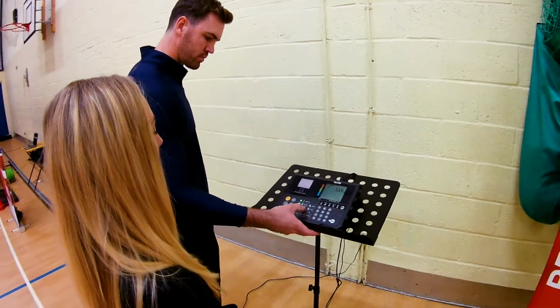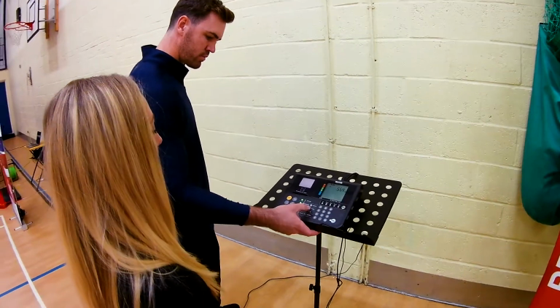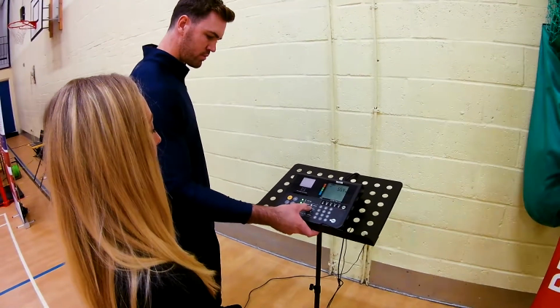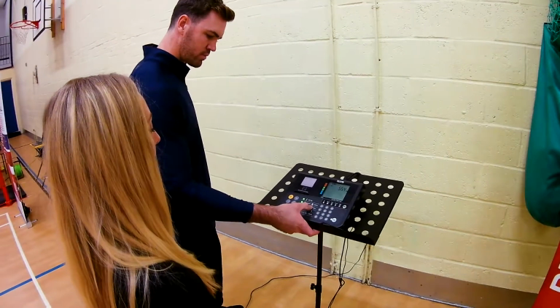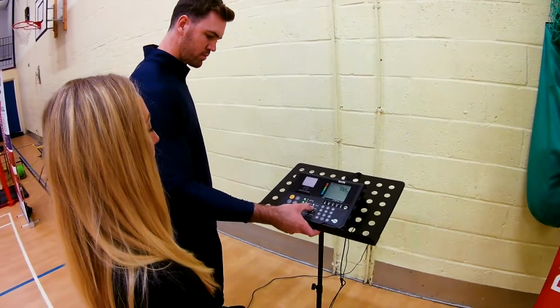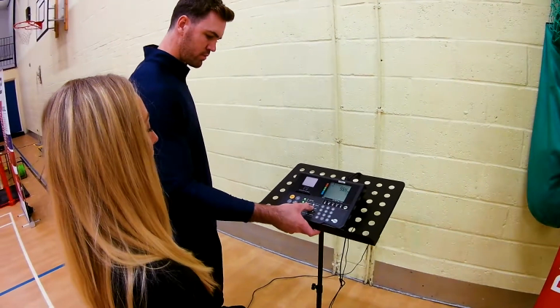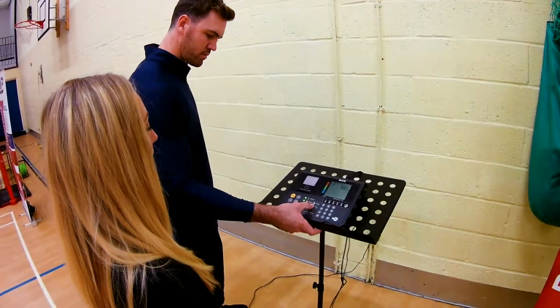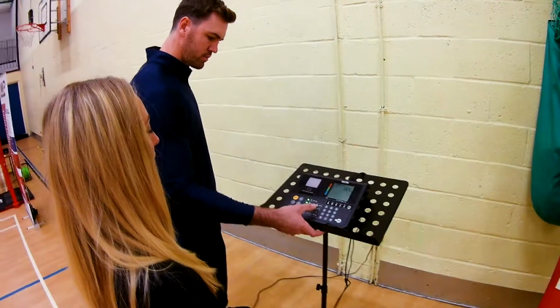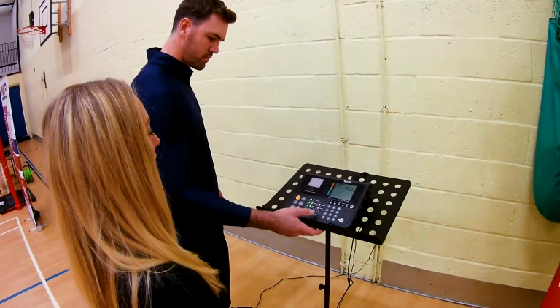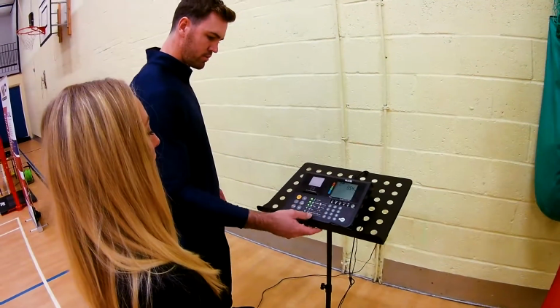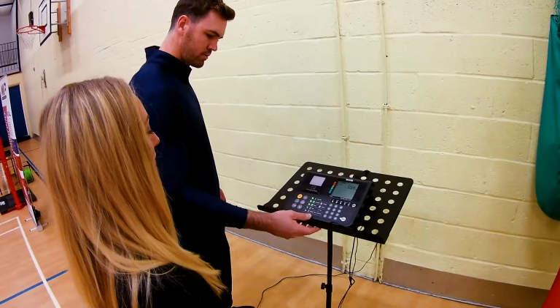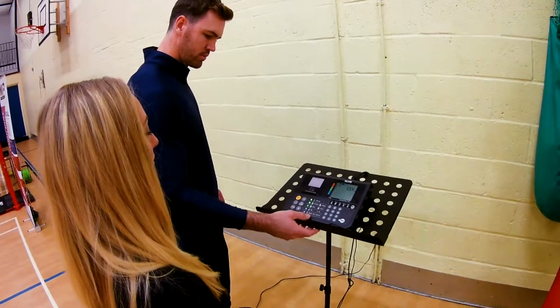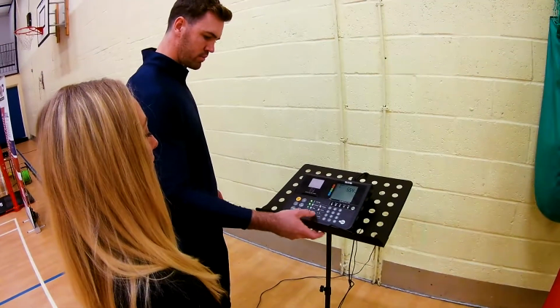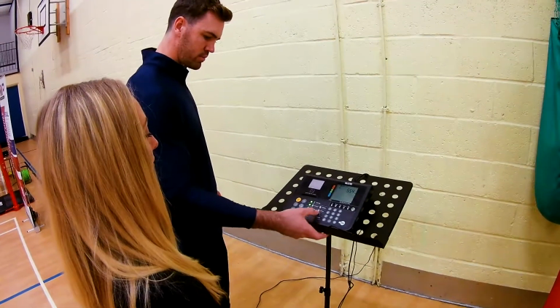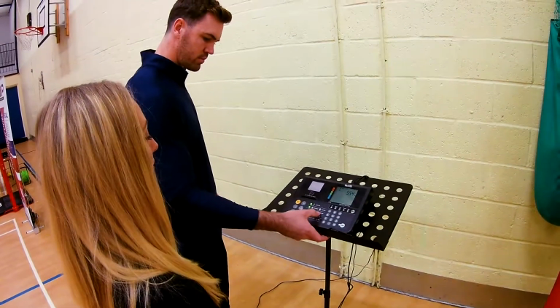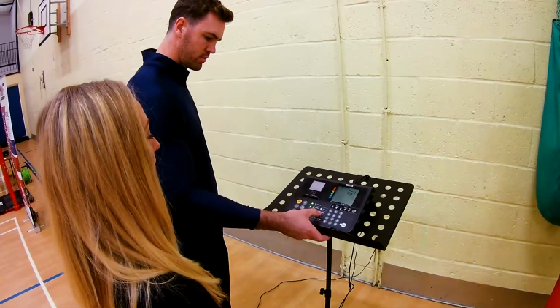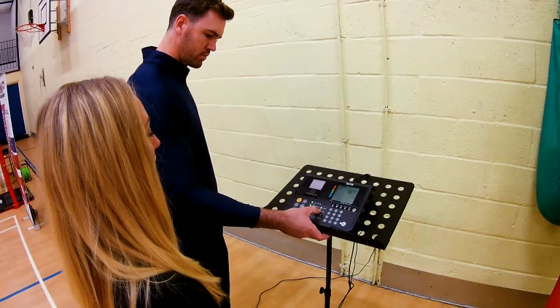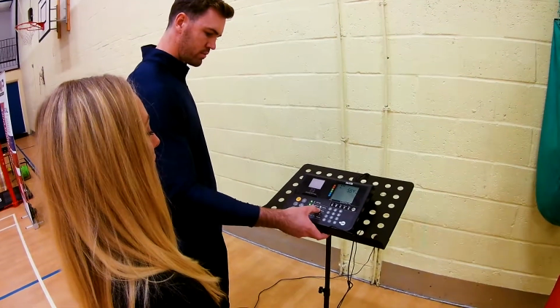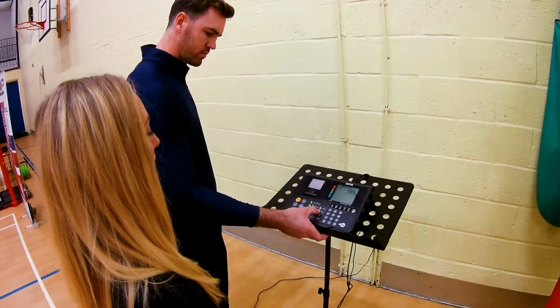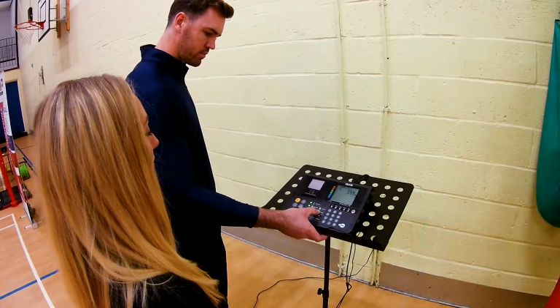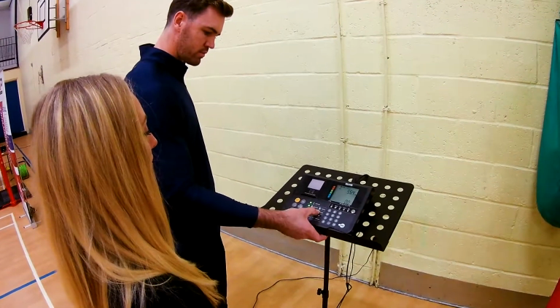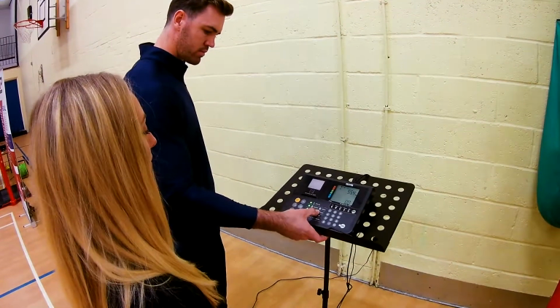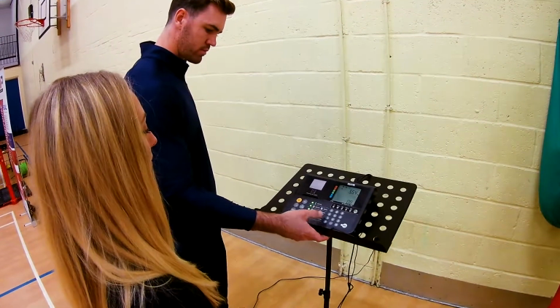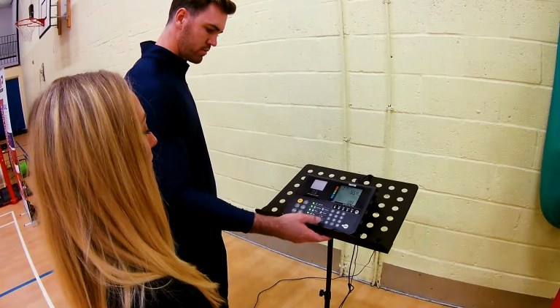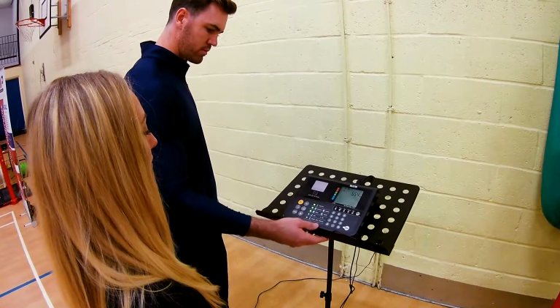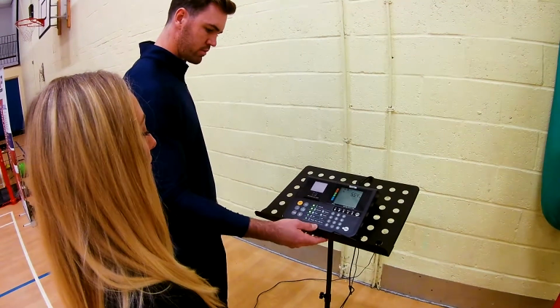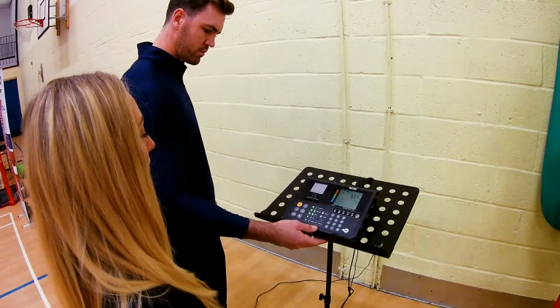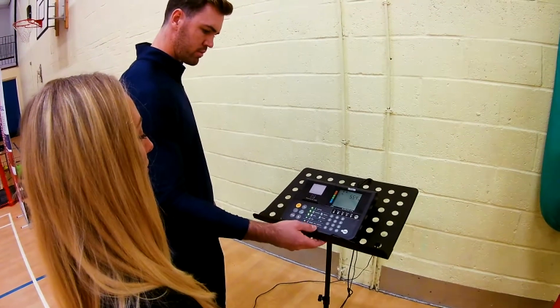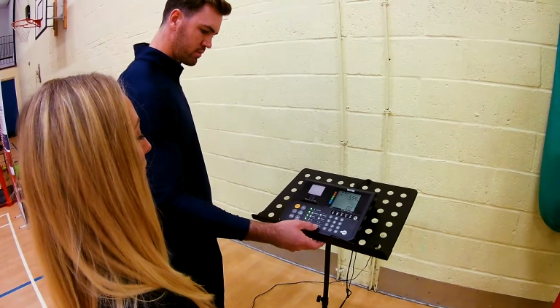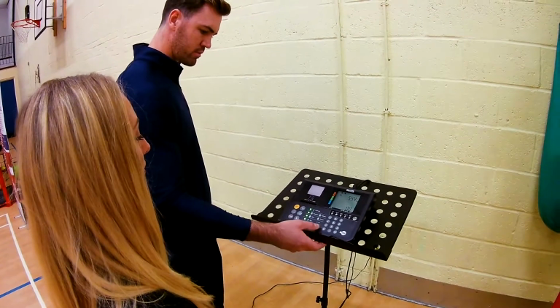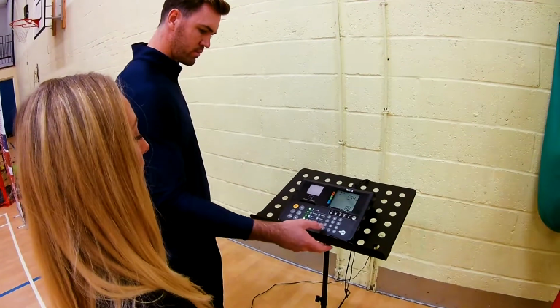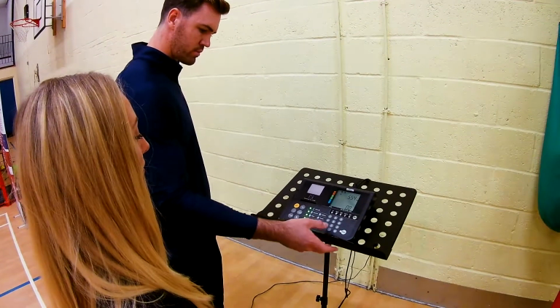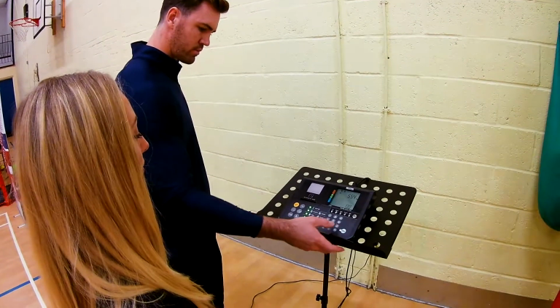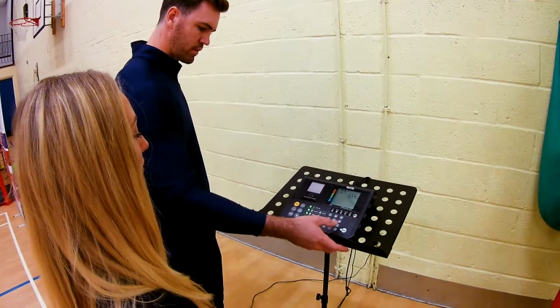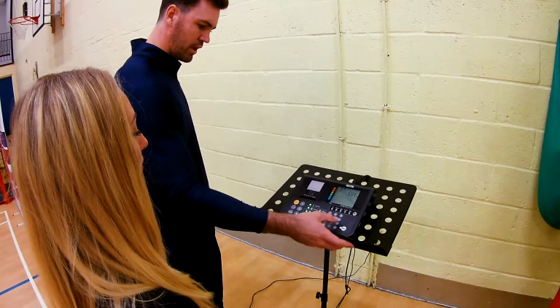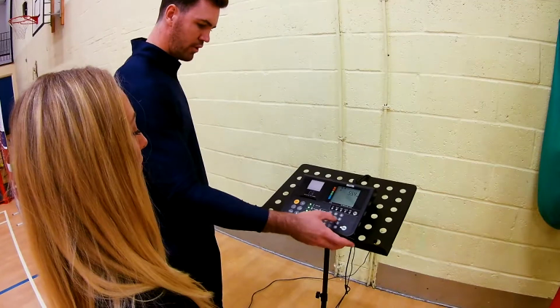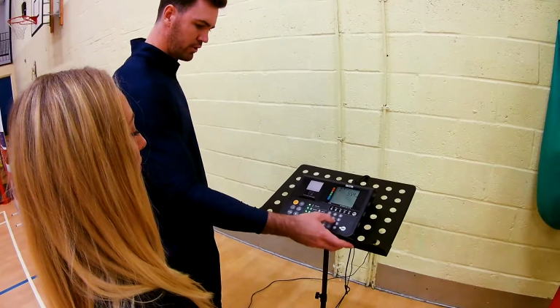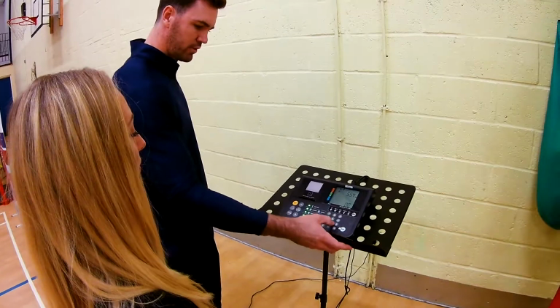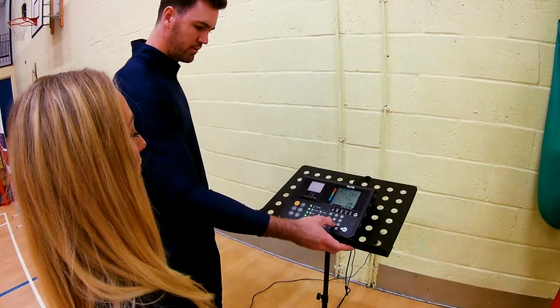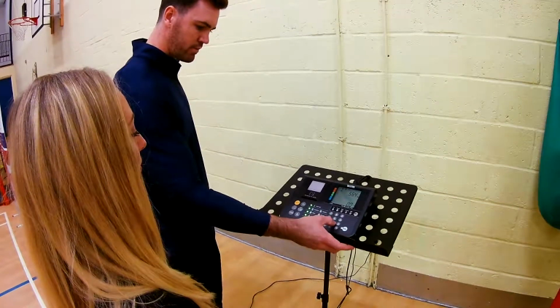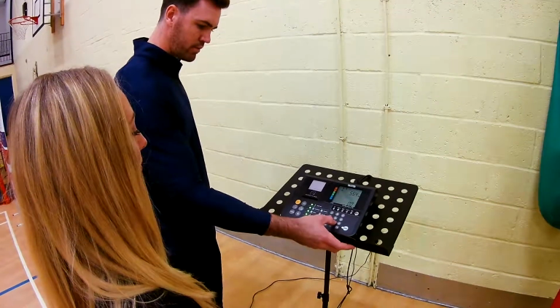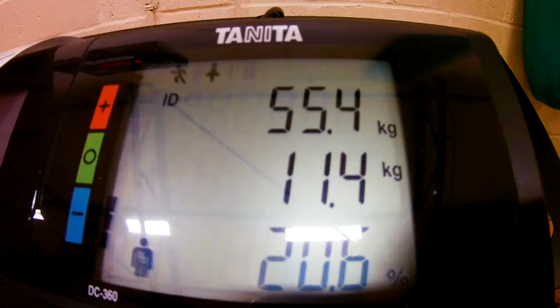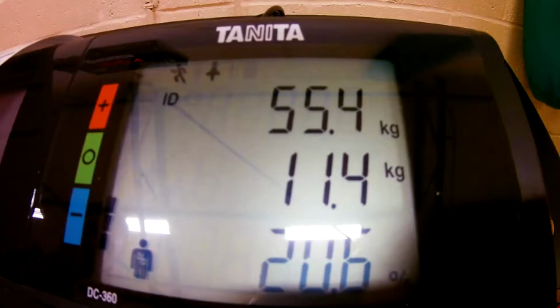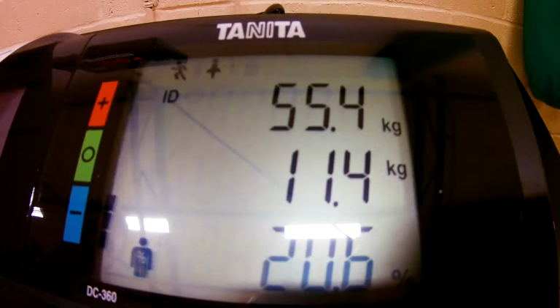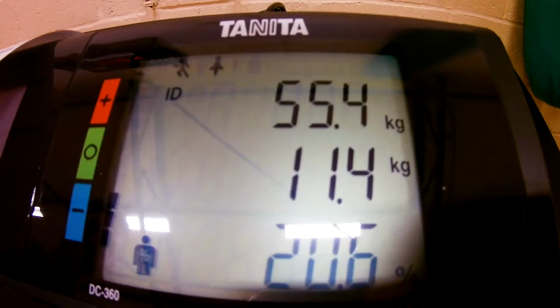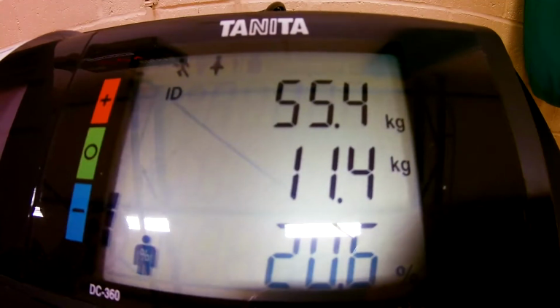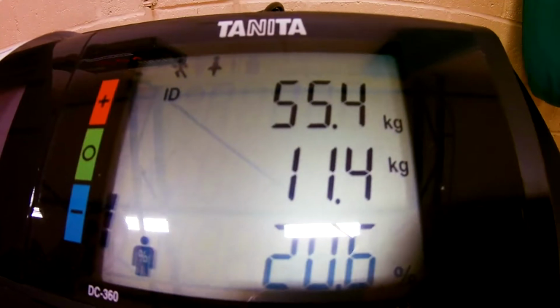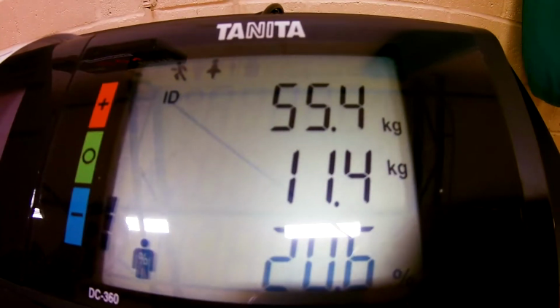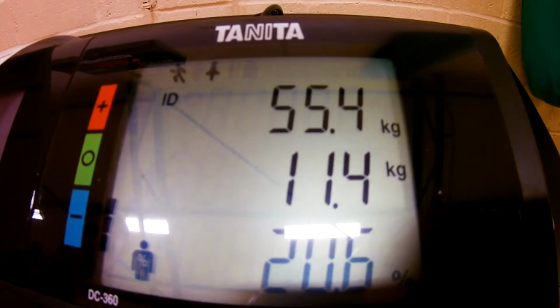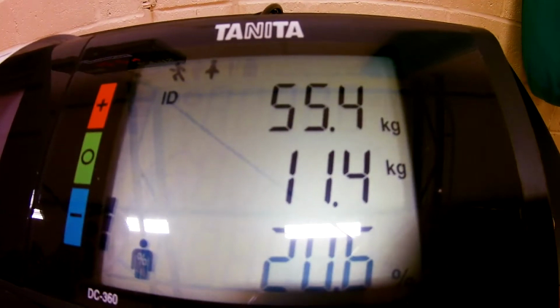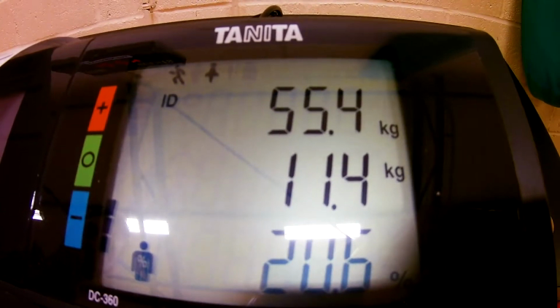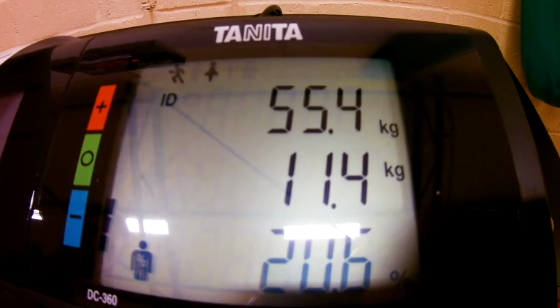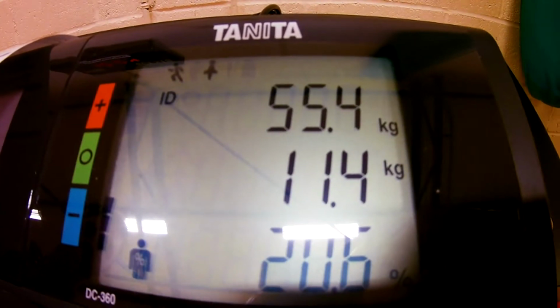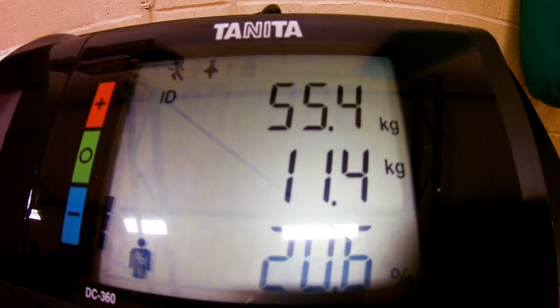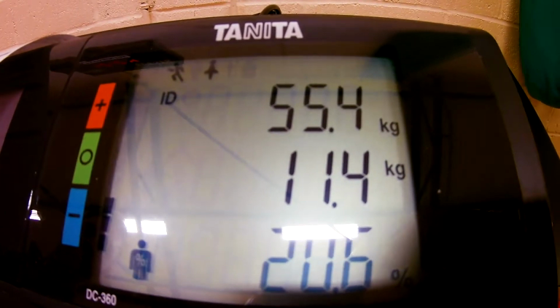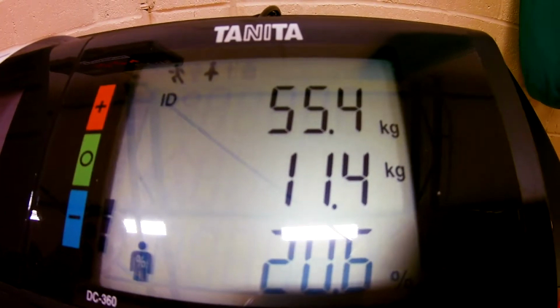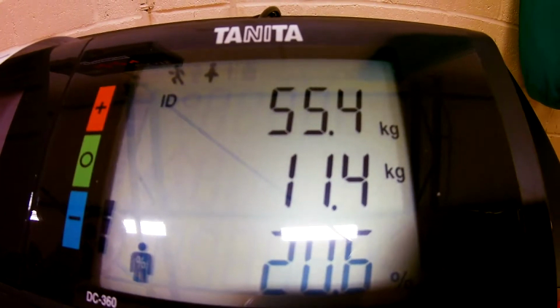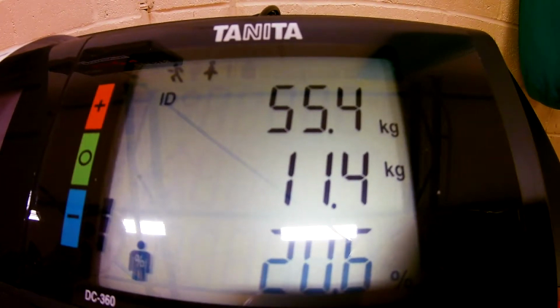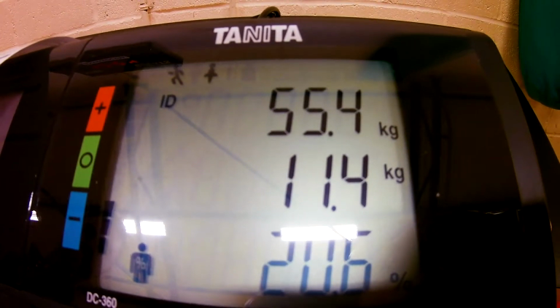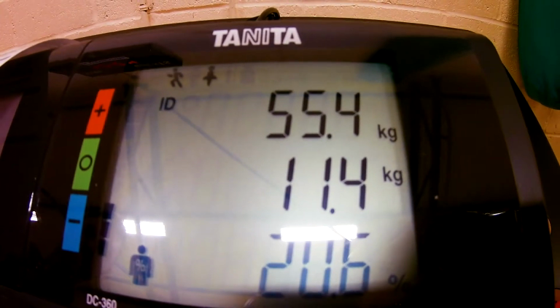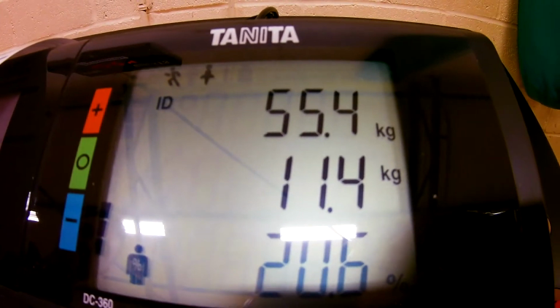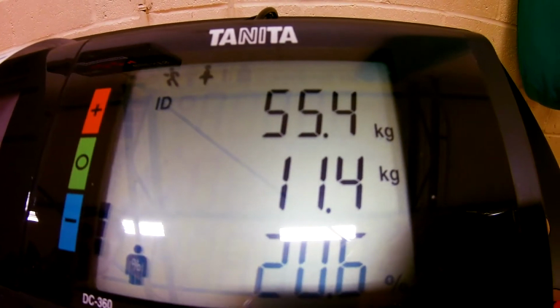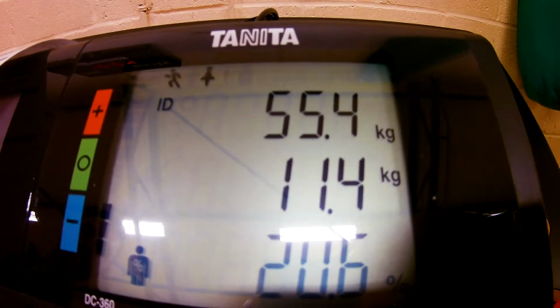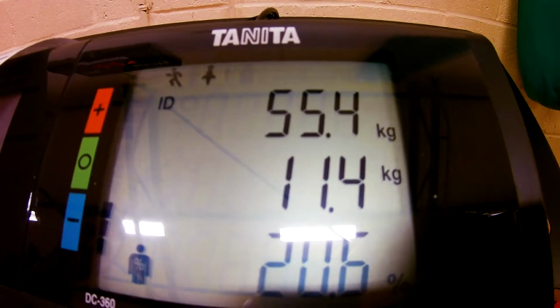From these tests we are able to establish an in-depth profile of an athlete, including biological age, fat percentage, and muscular mass.